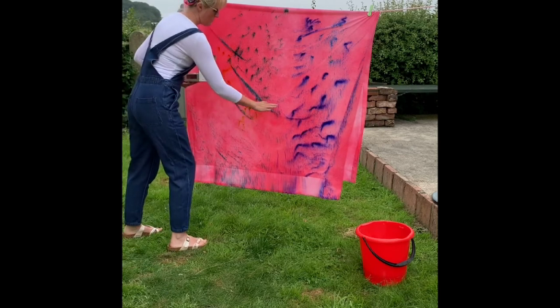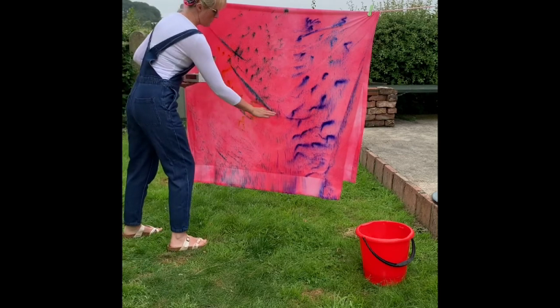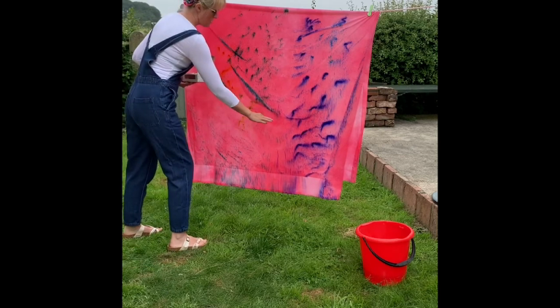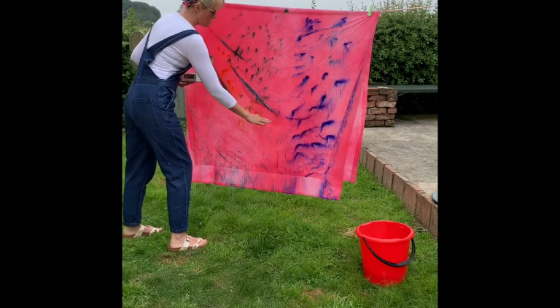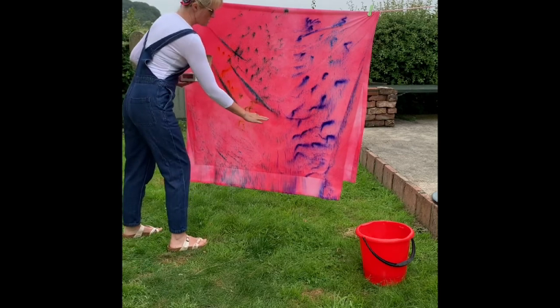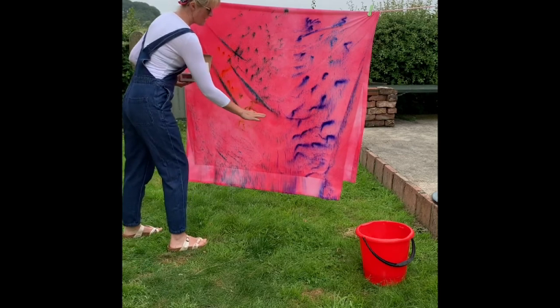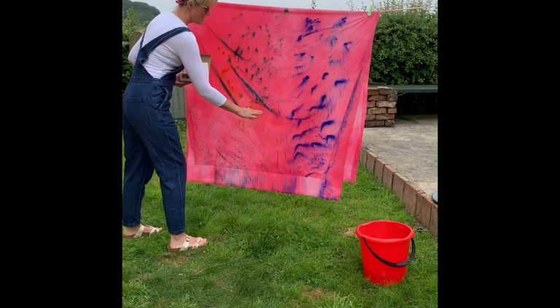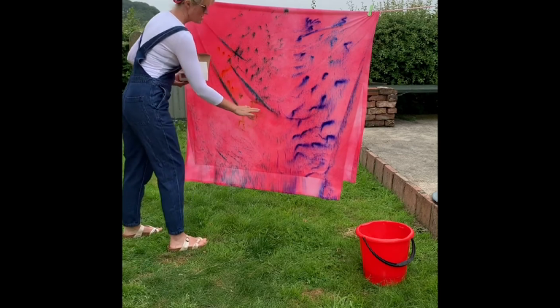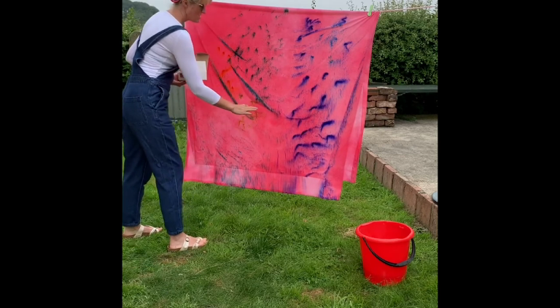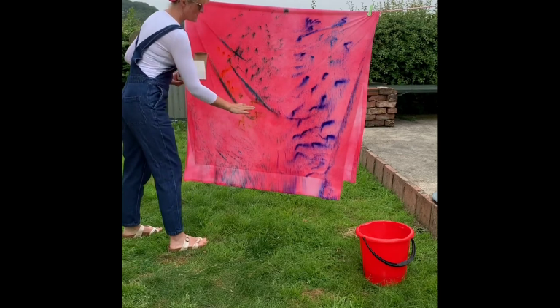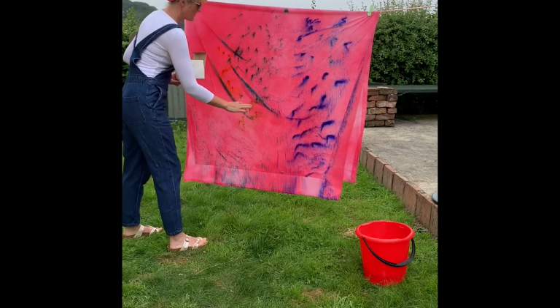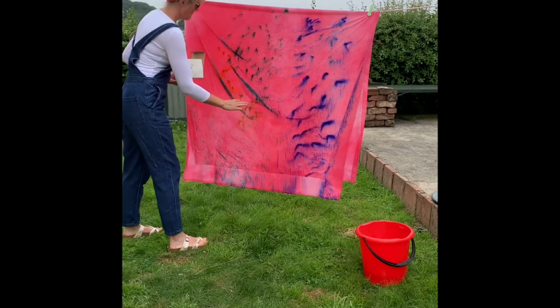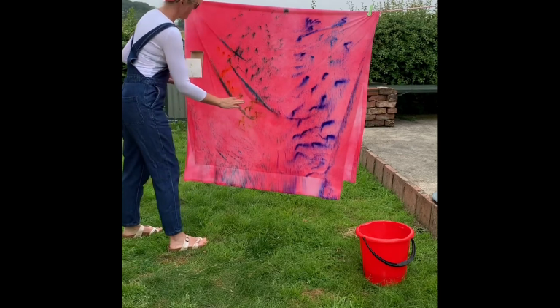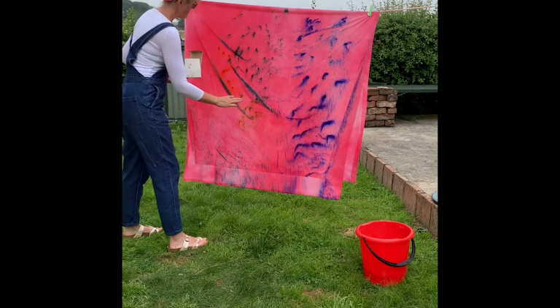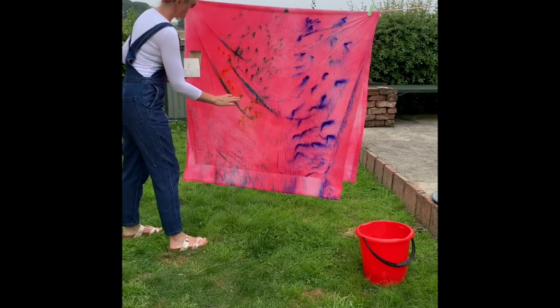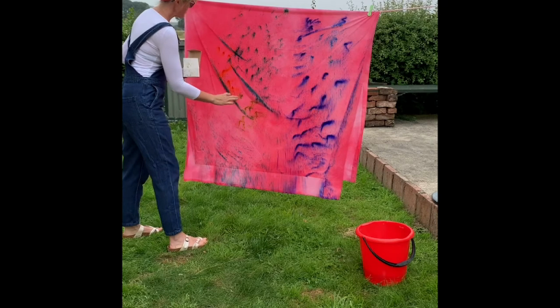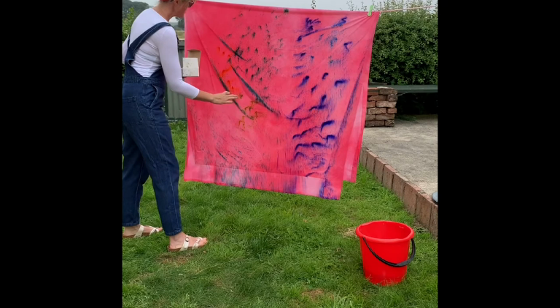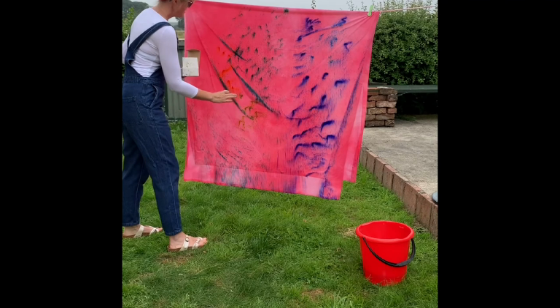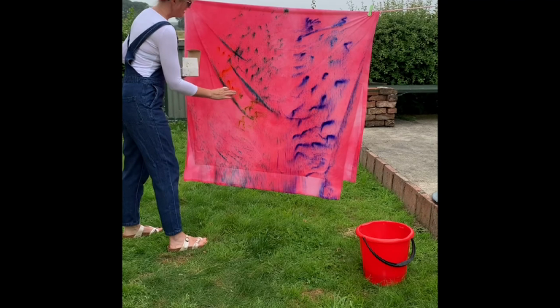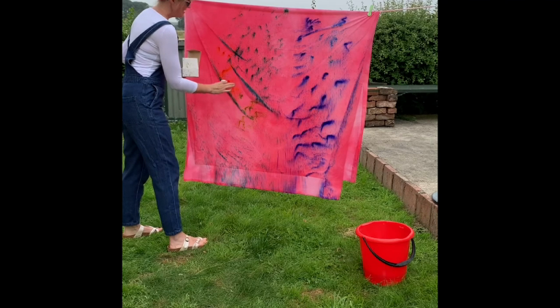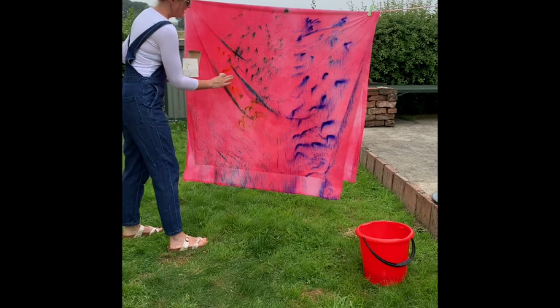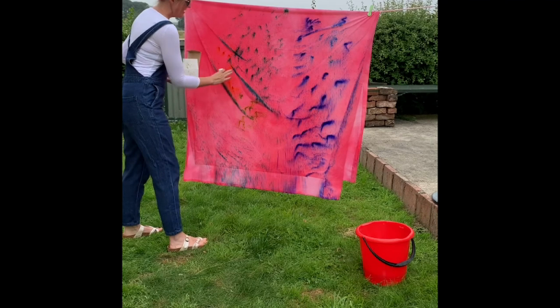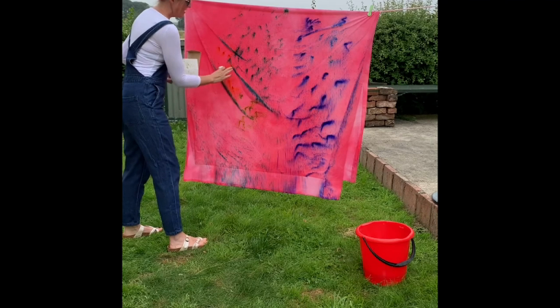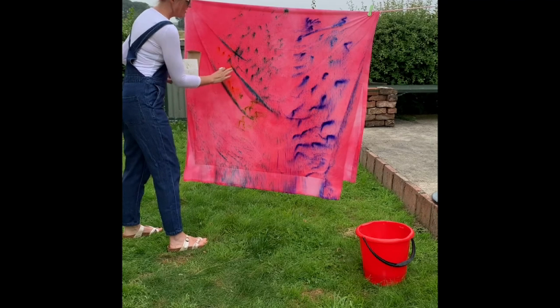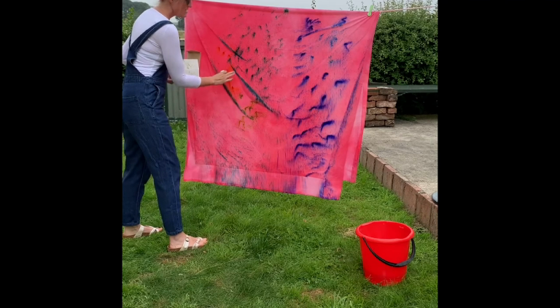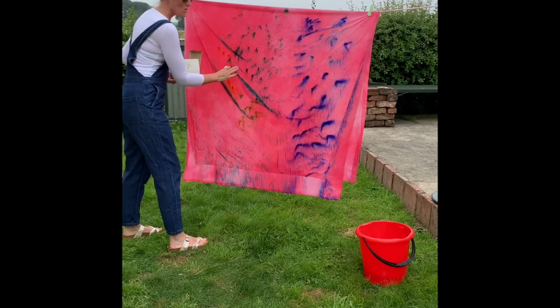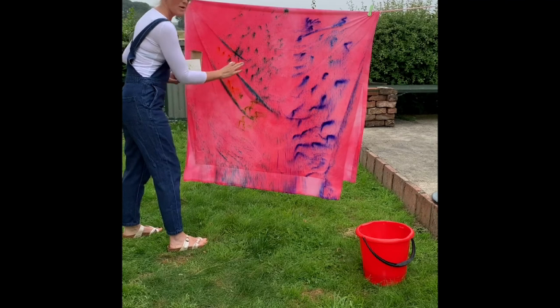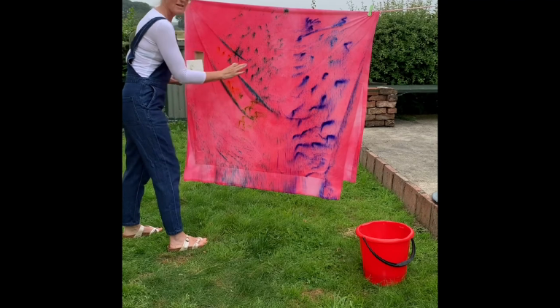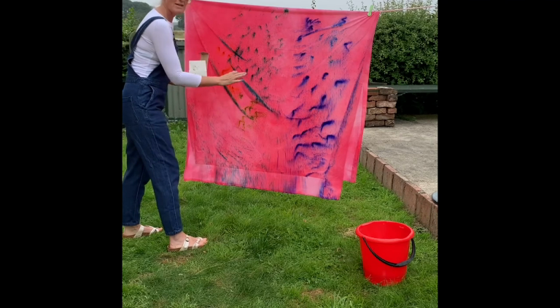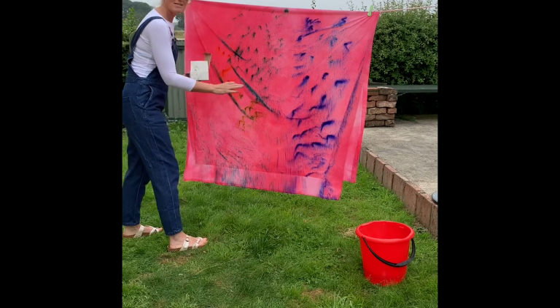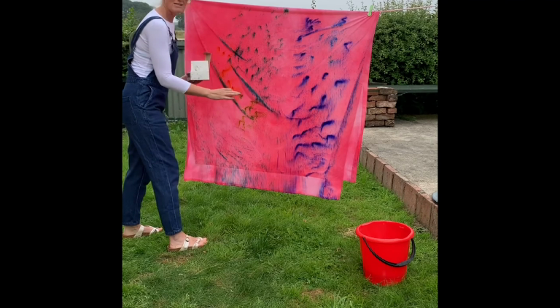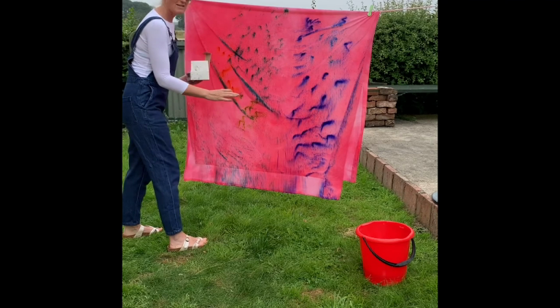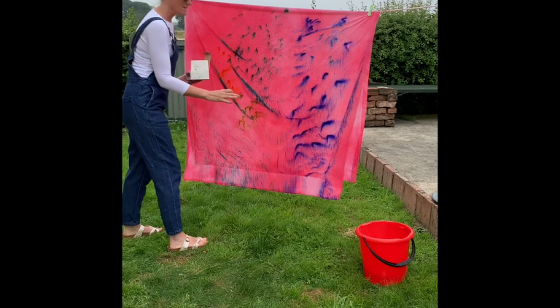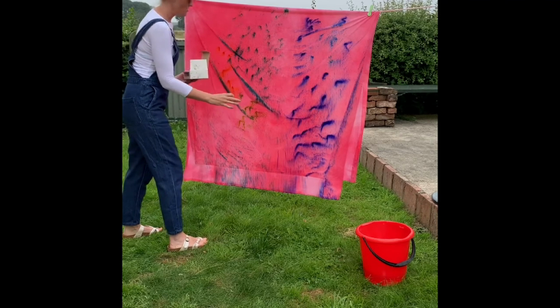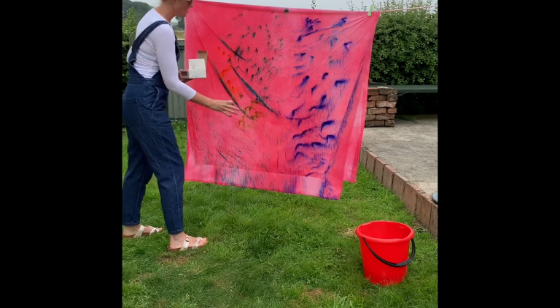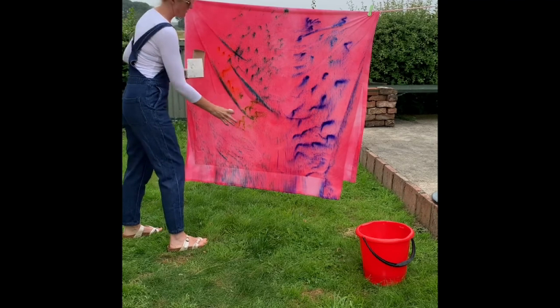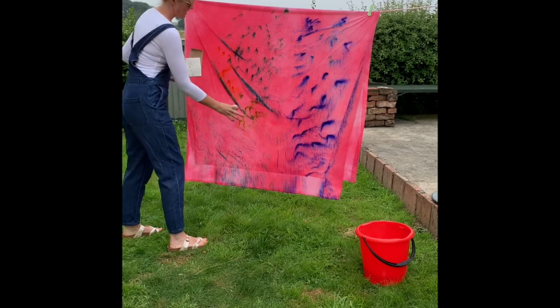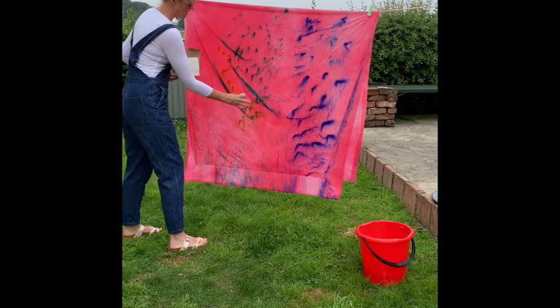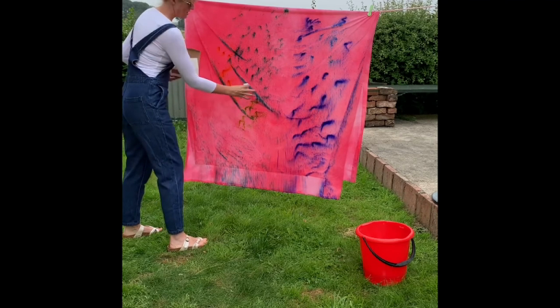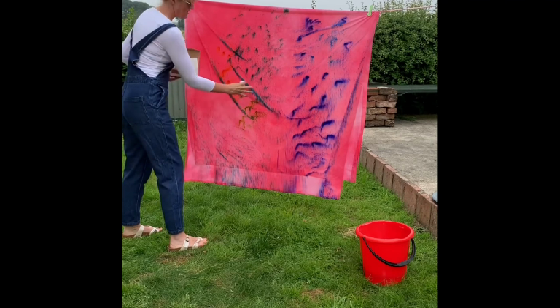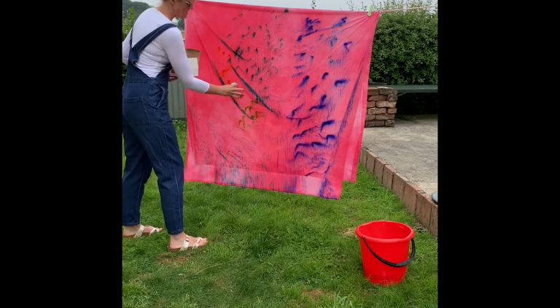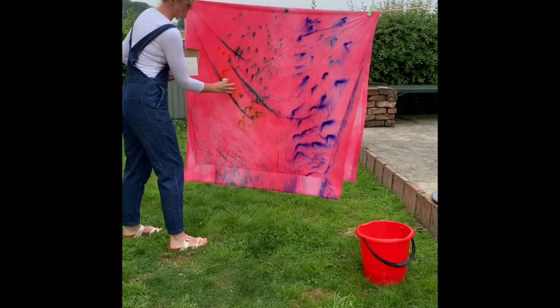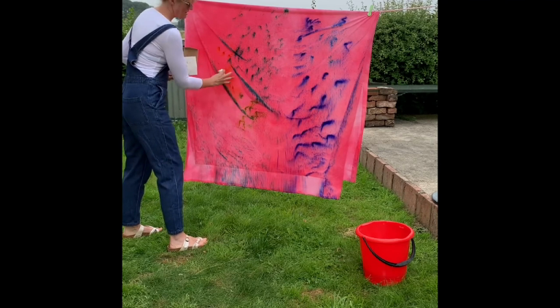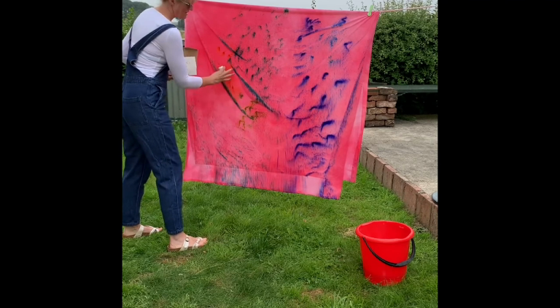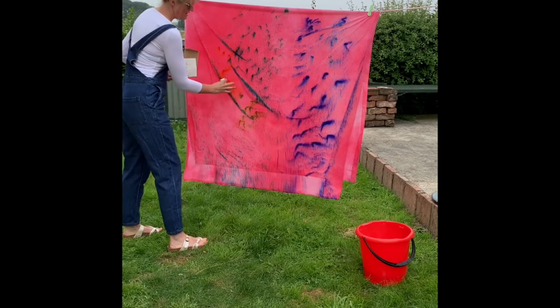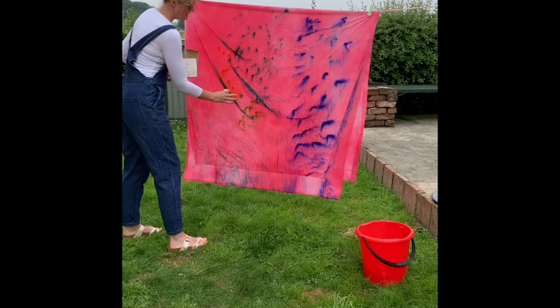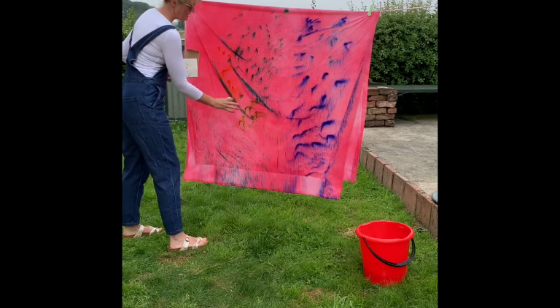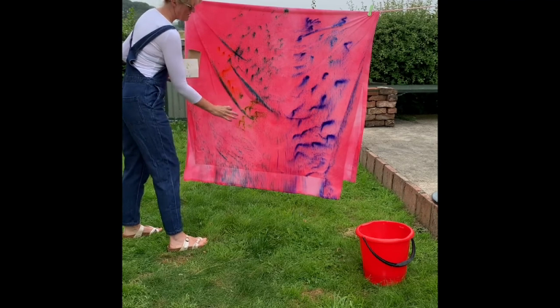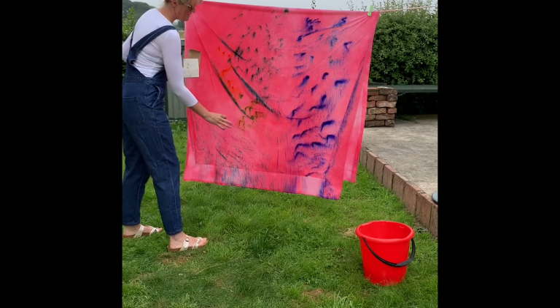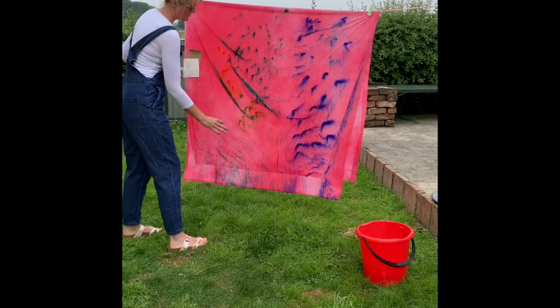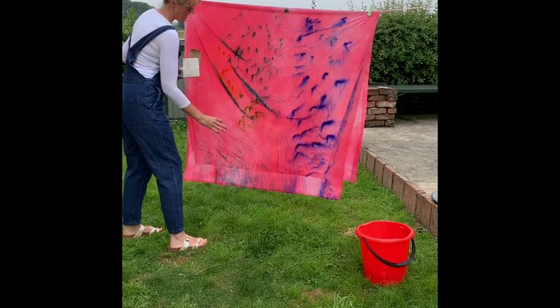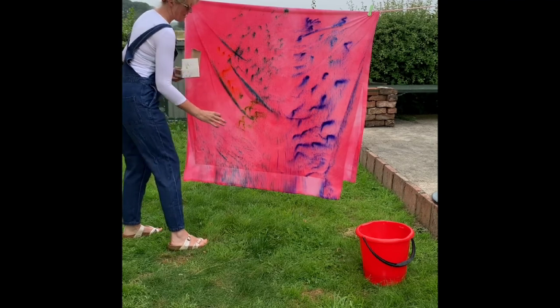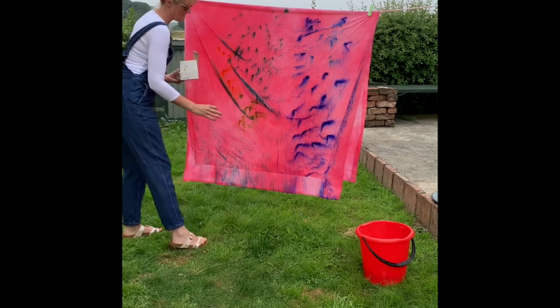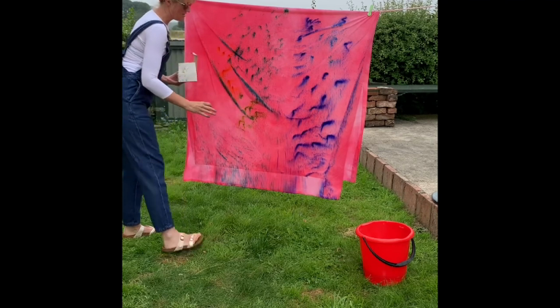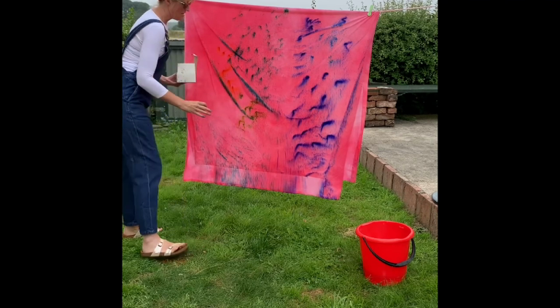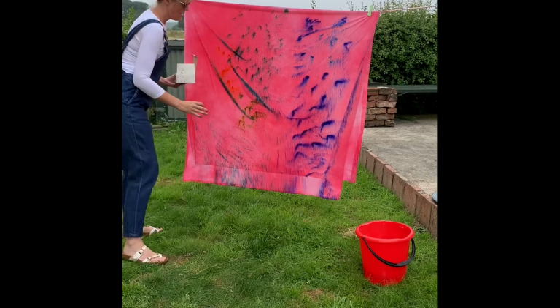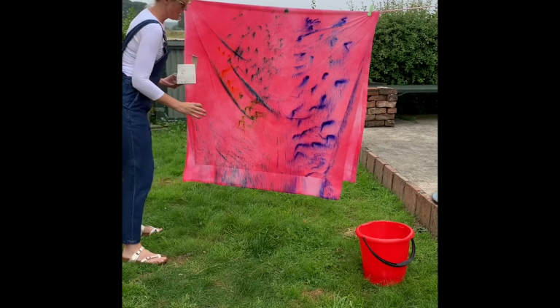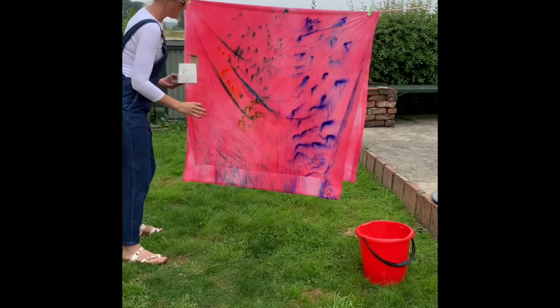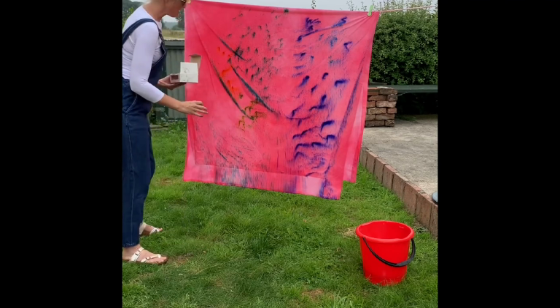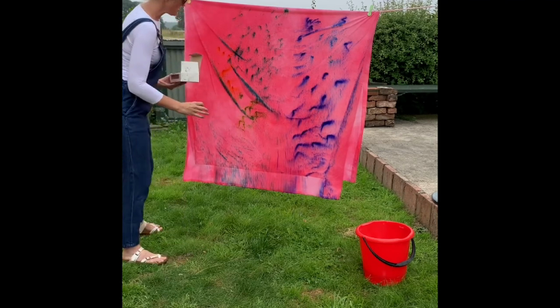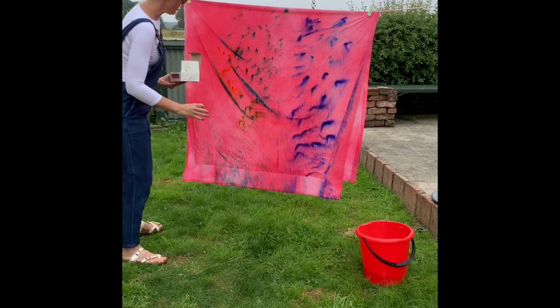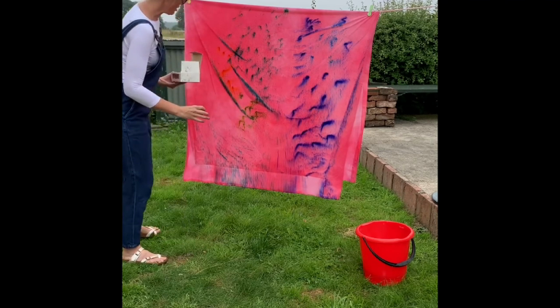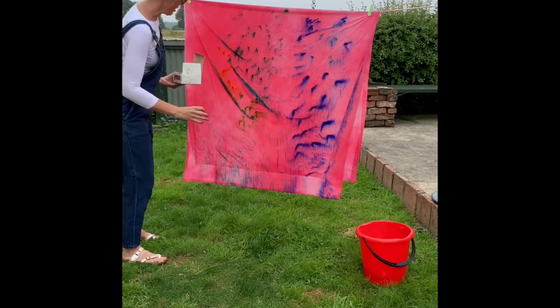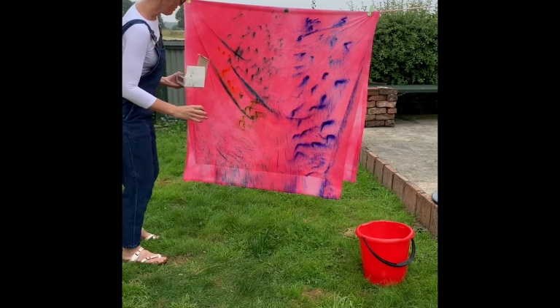The undulations of the fabric are quite nice because it sort of echoes the lines of the land and how it's going to go.